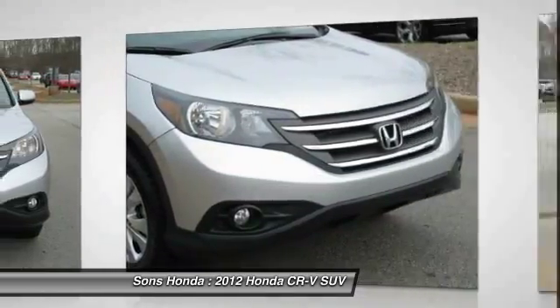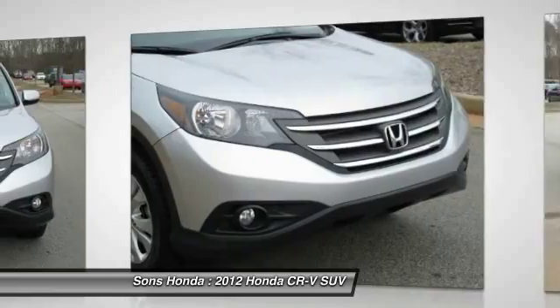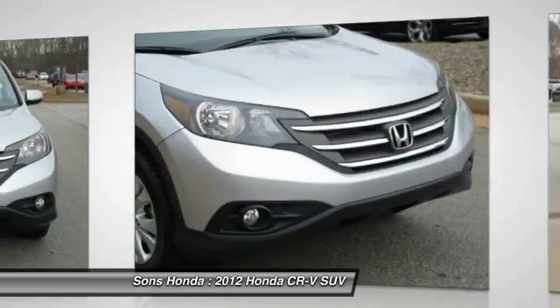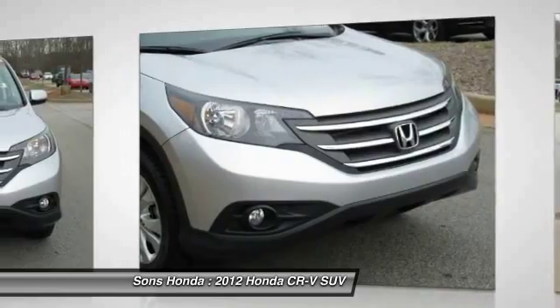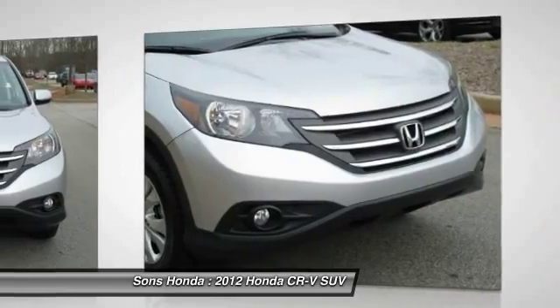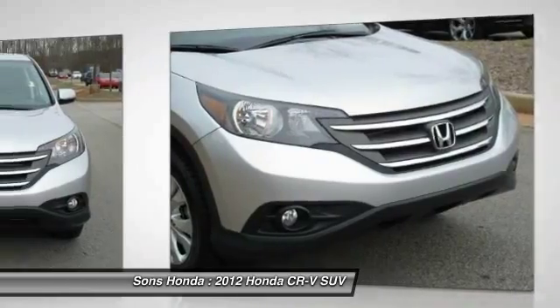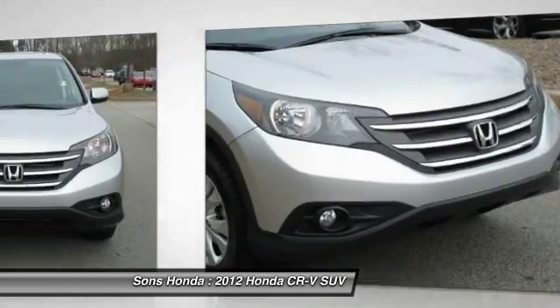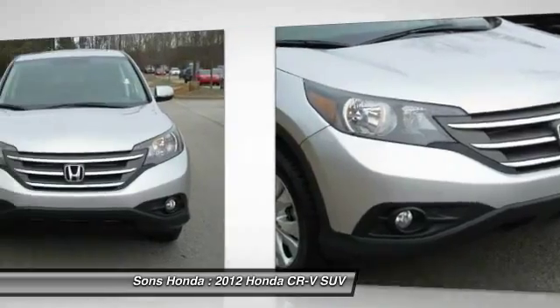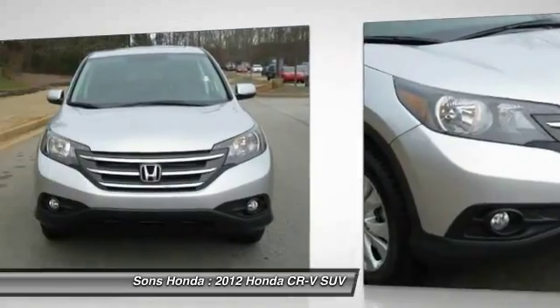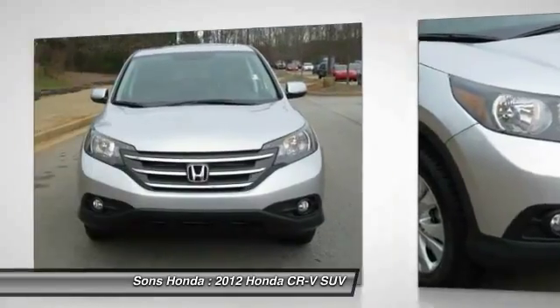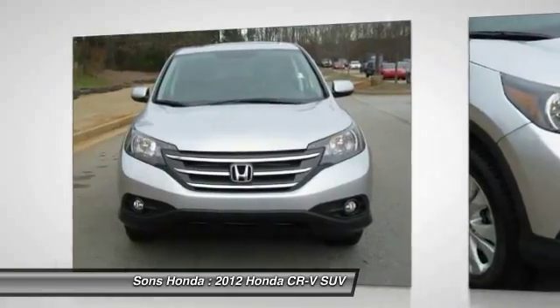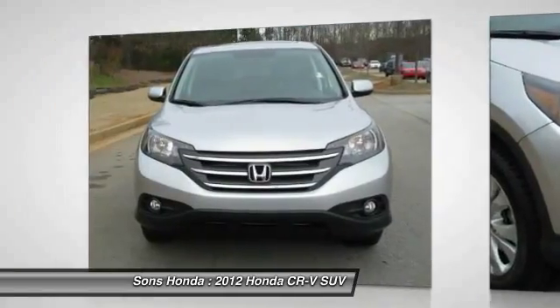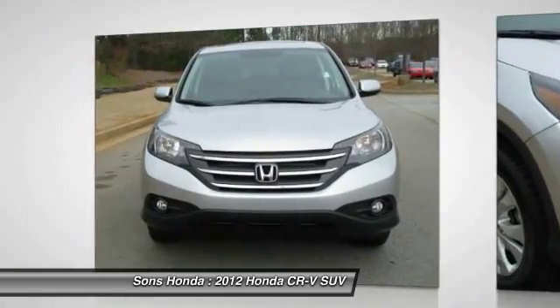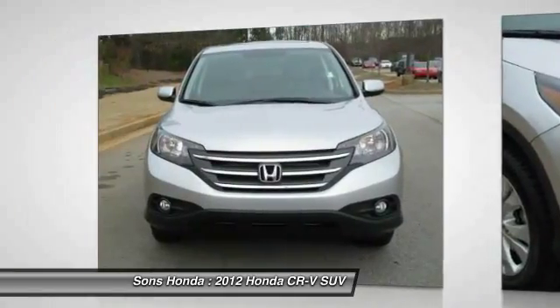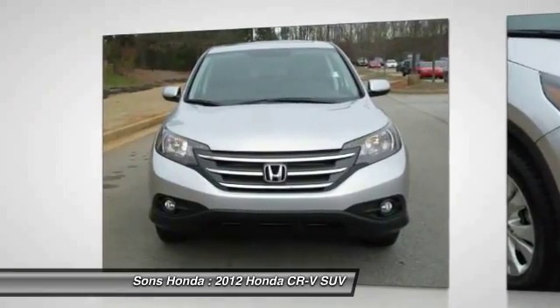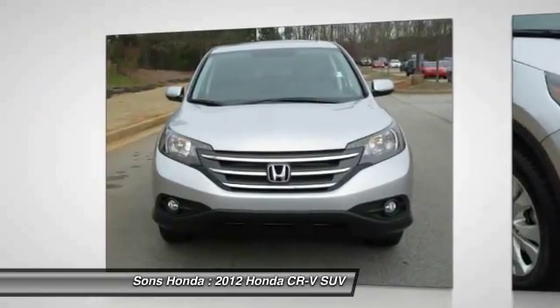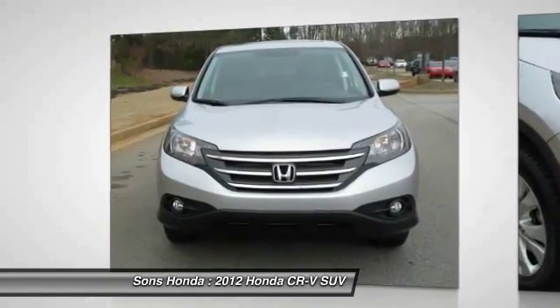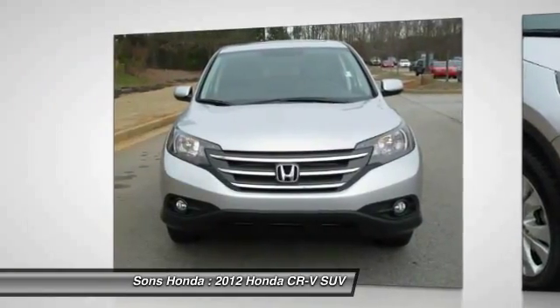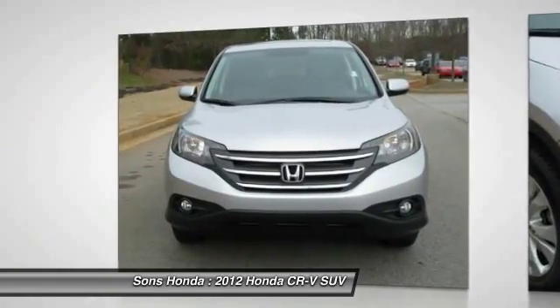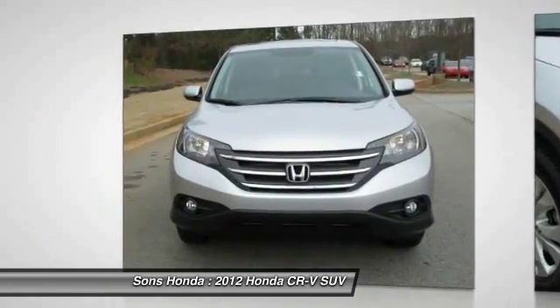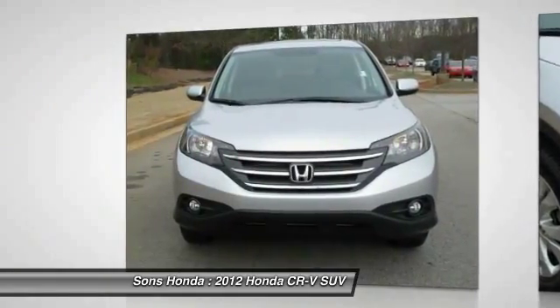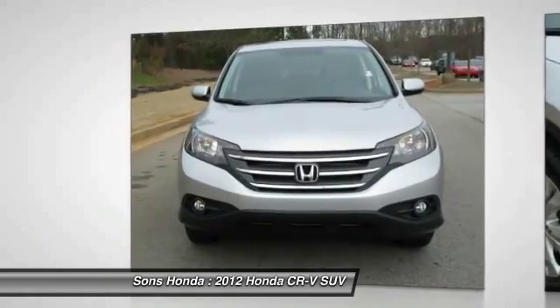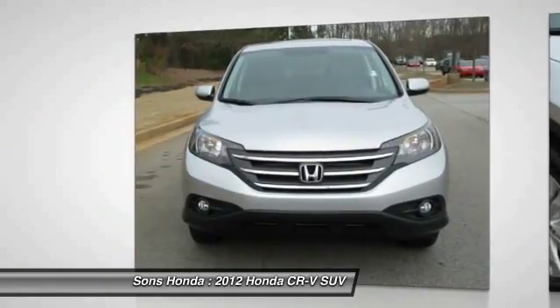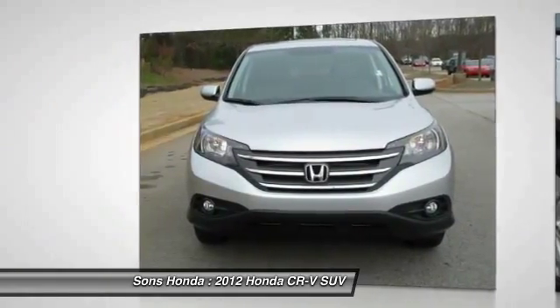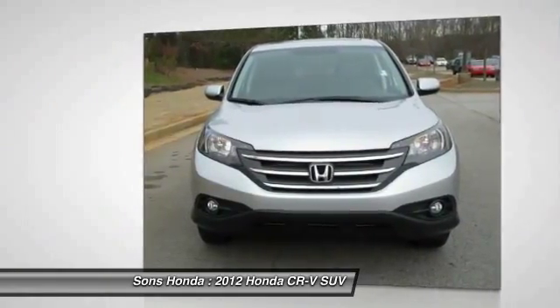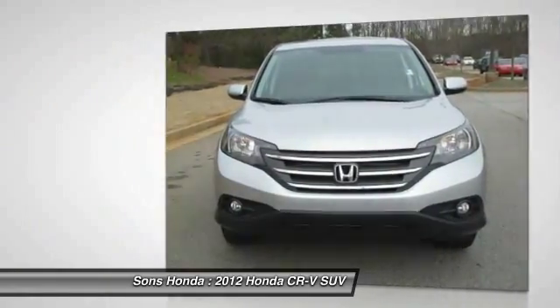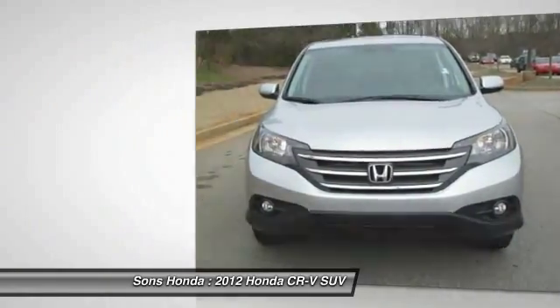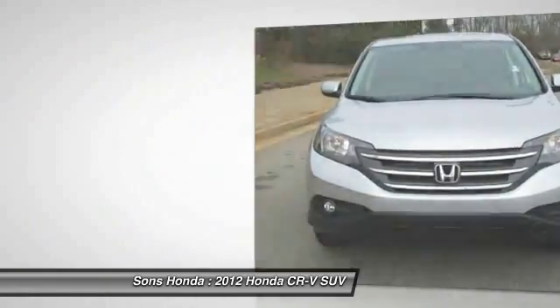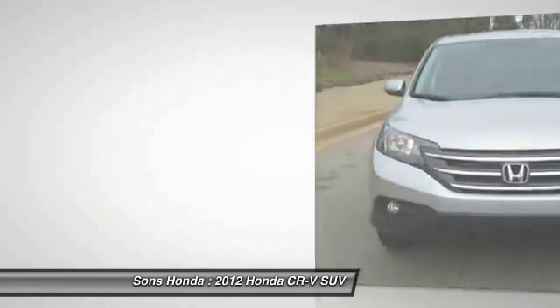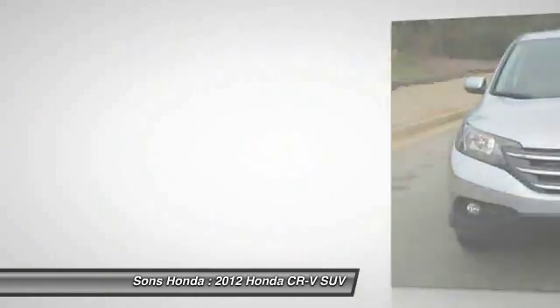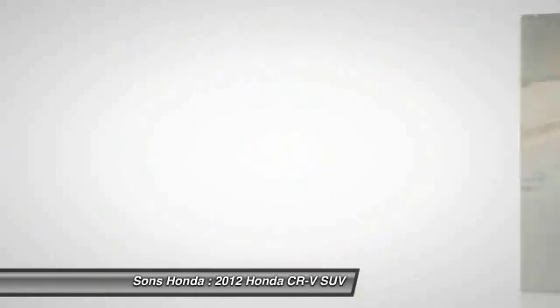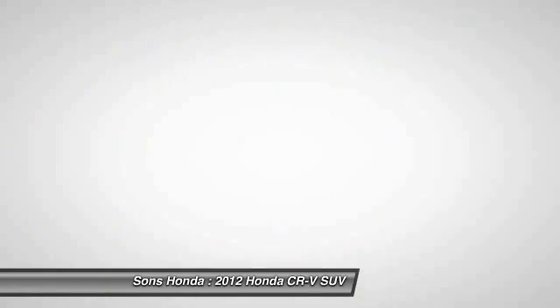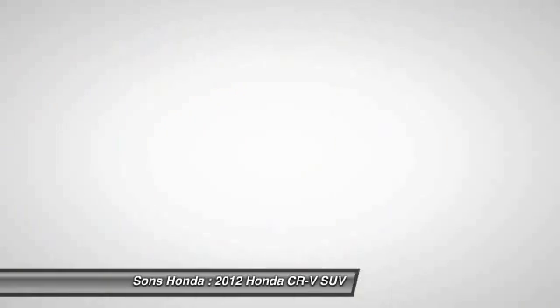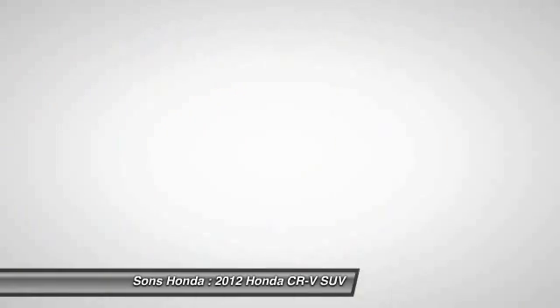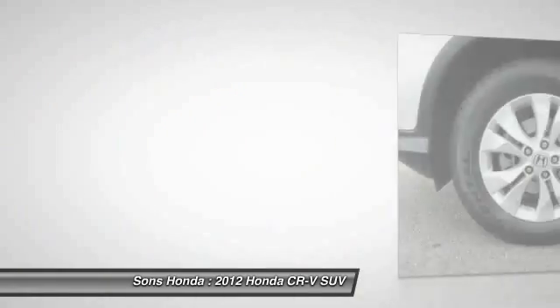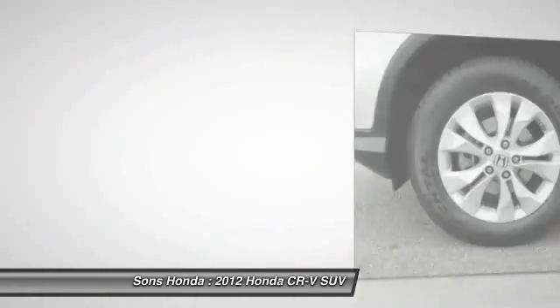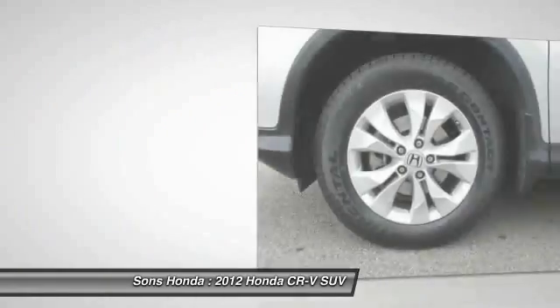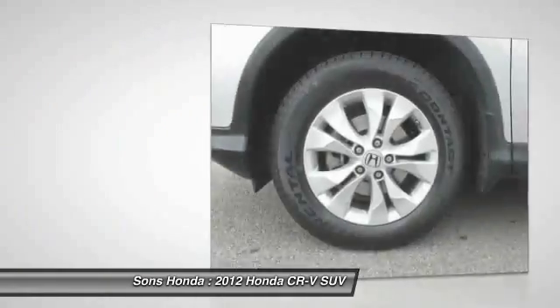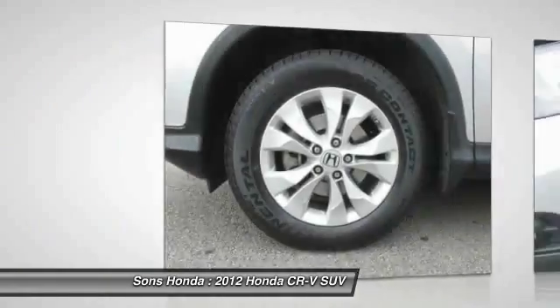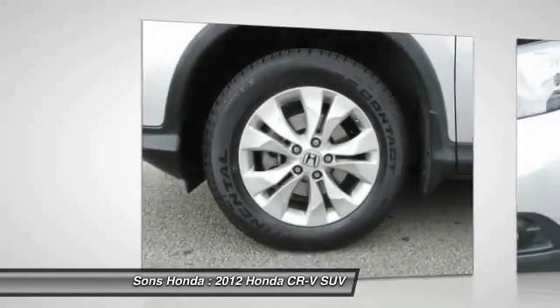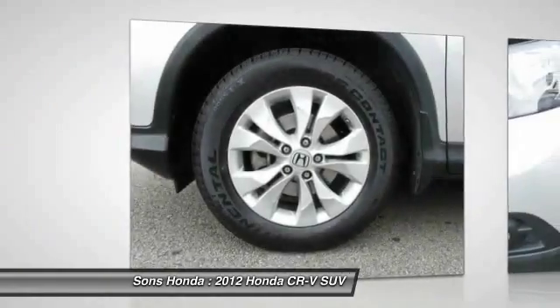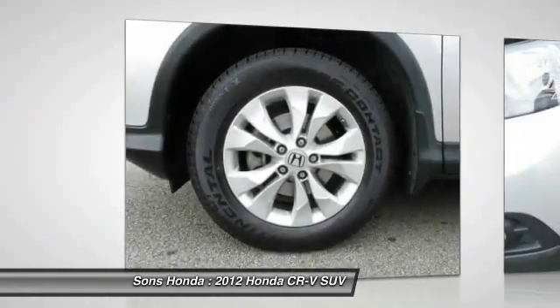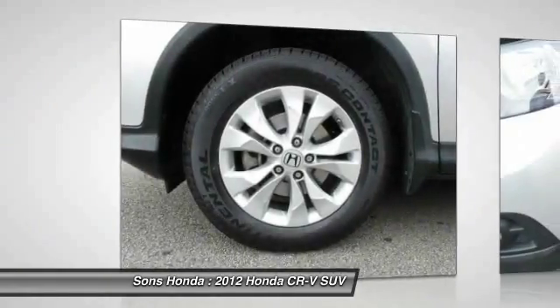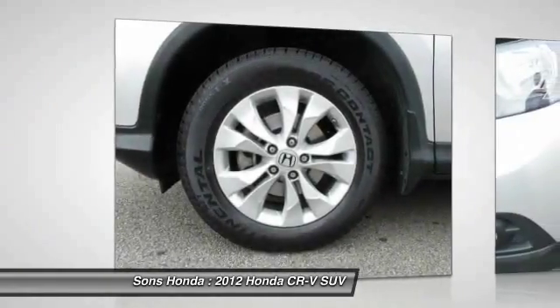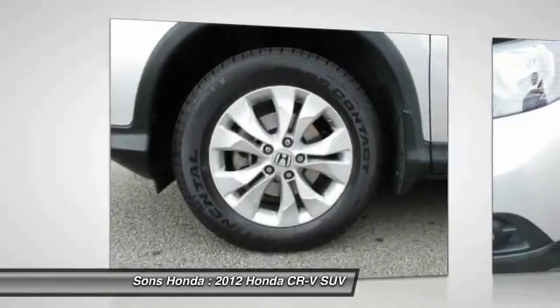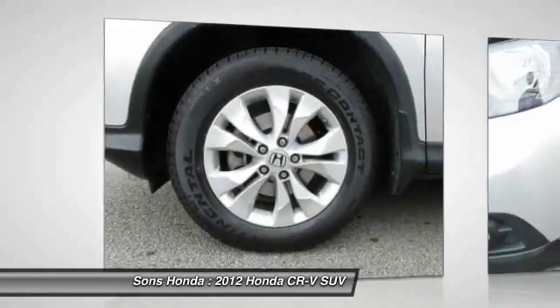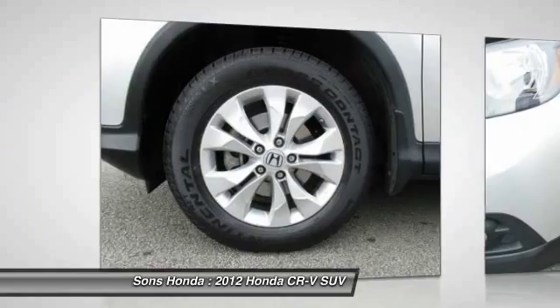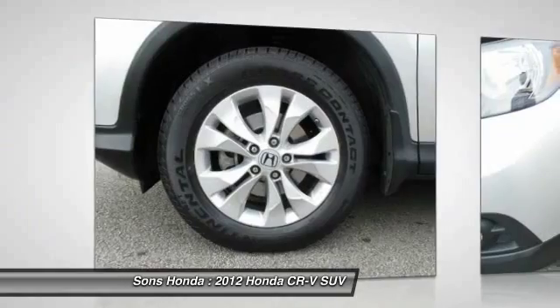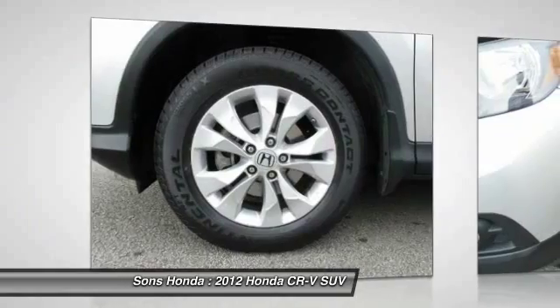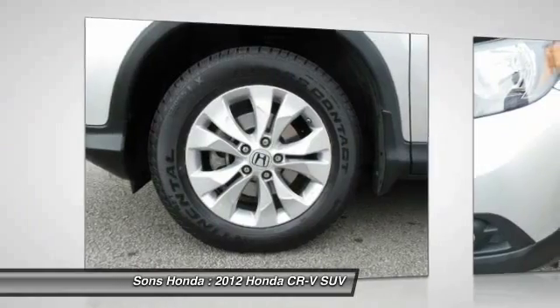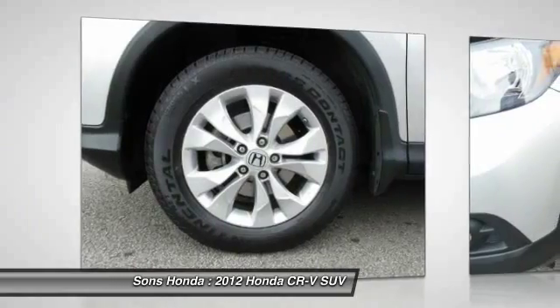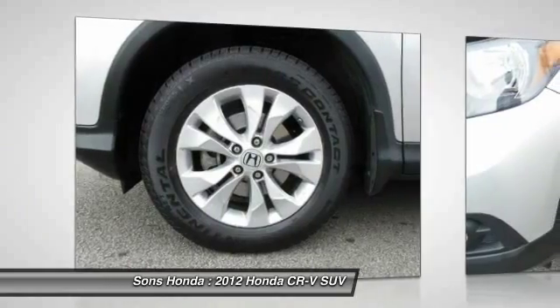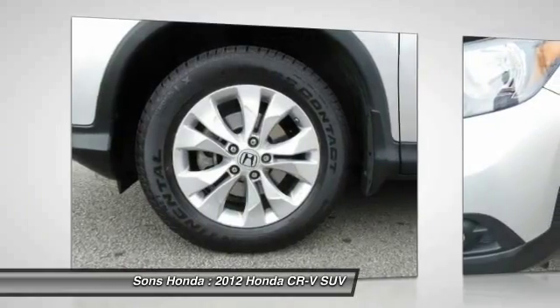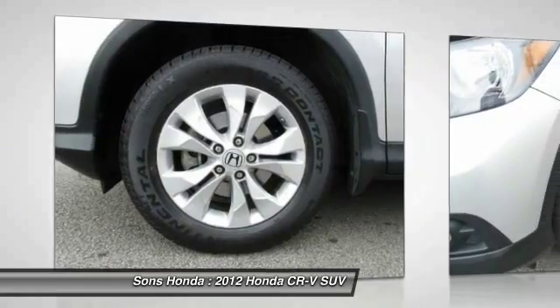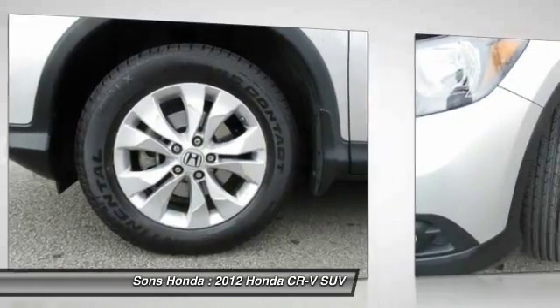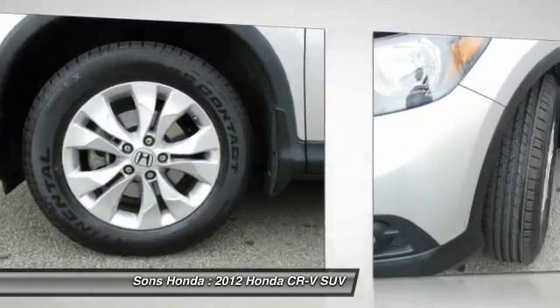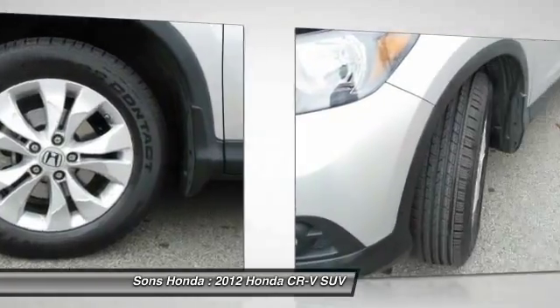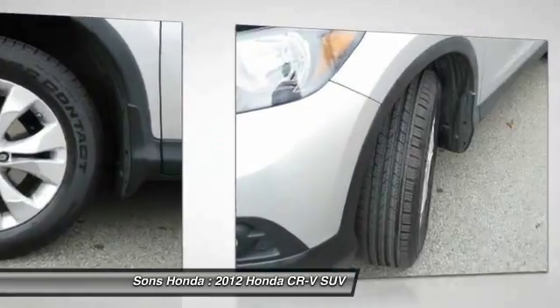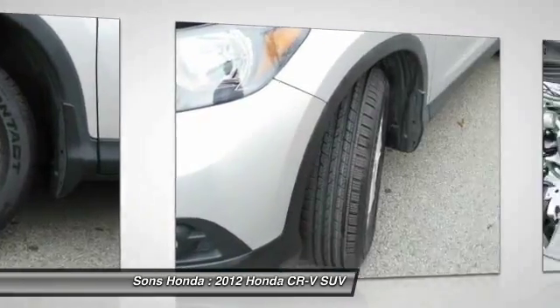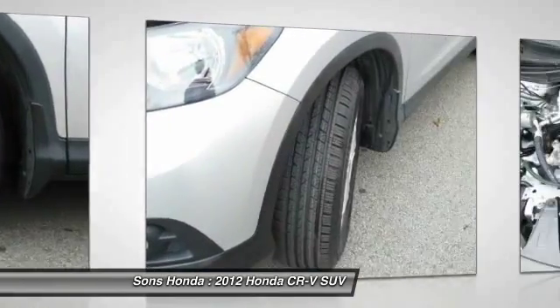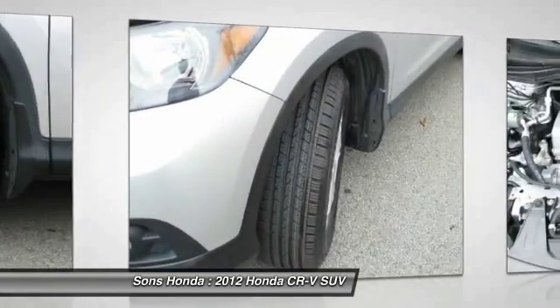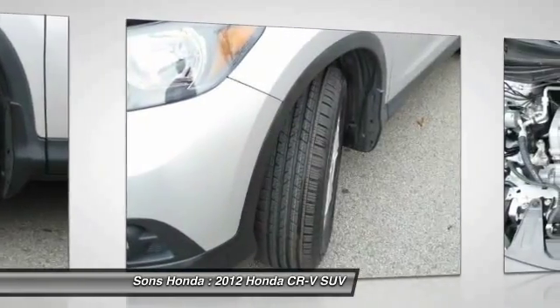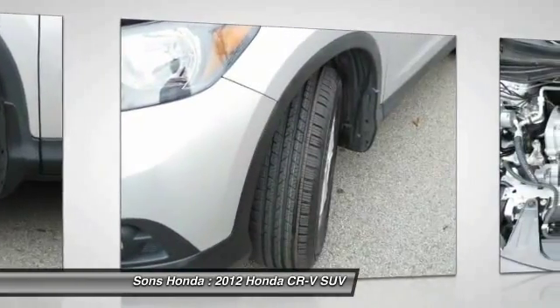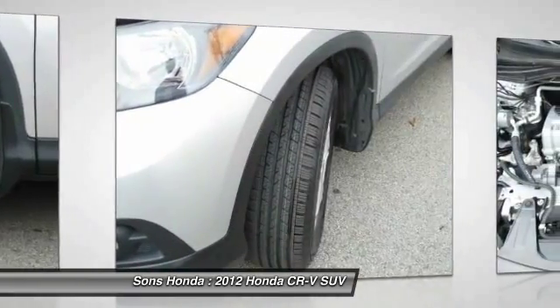Power steering, air conditioning, cruise control, aluminum wheels, AM-FM stereo radio, and rear defrost.